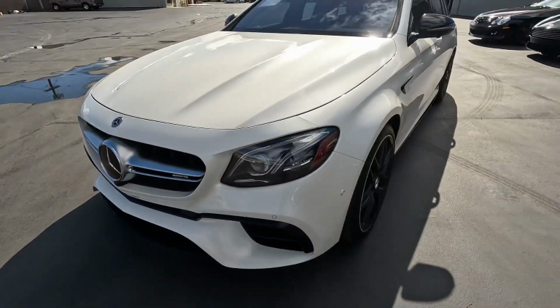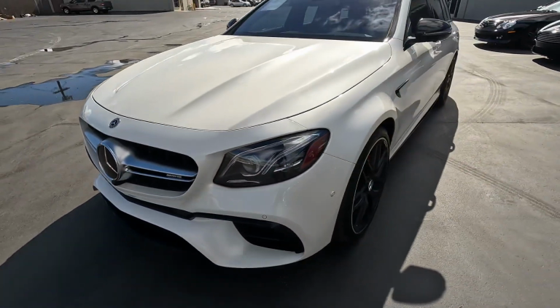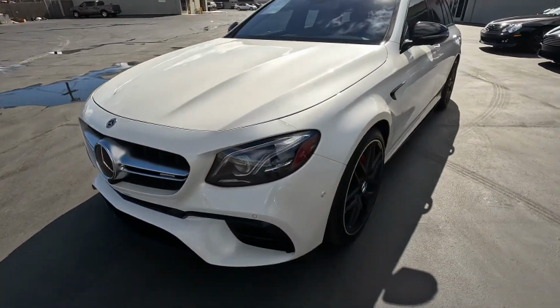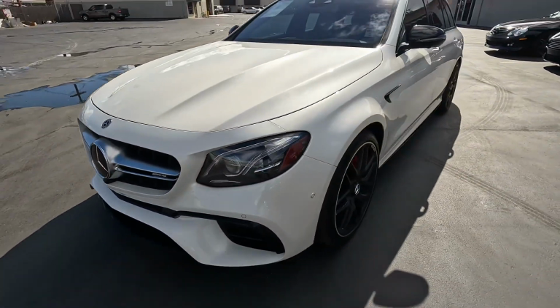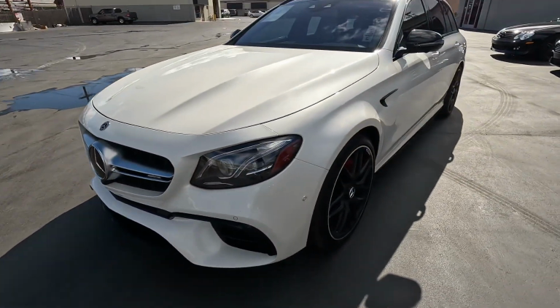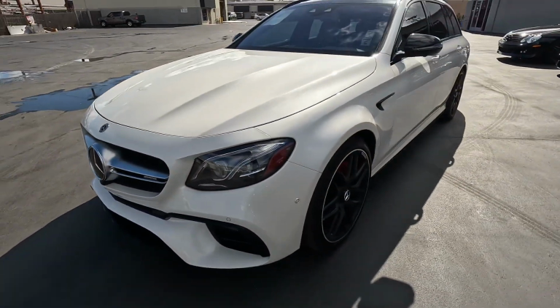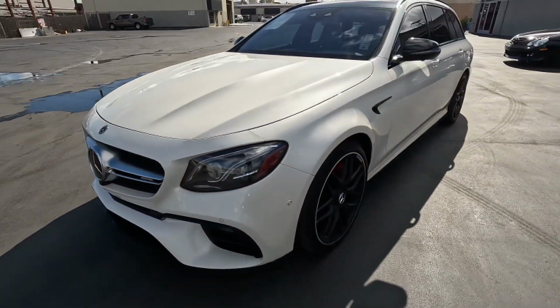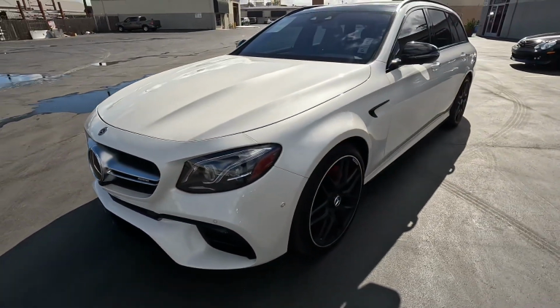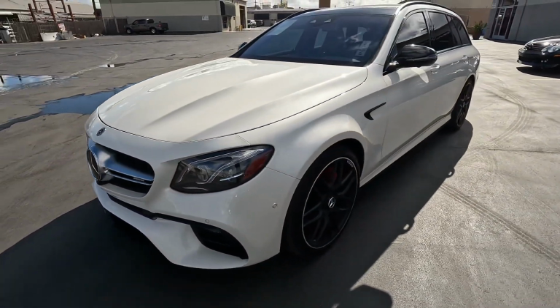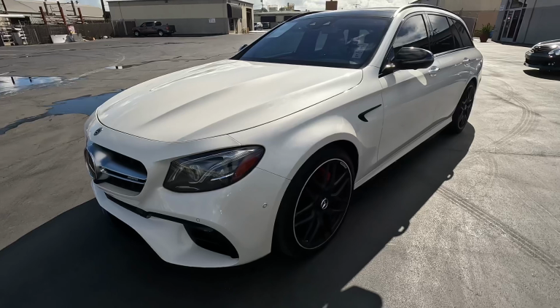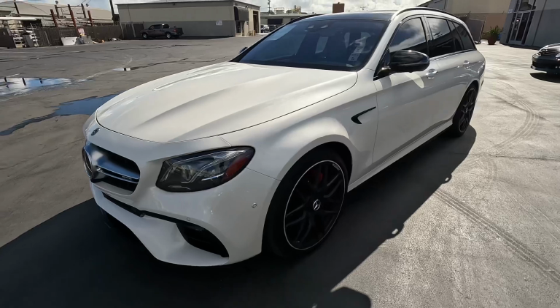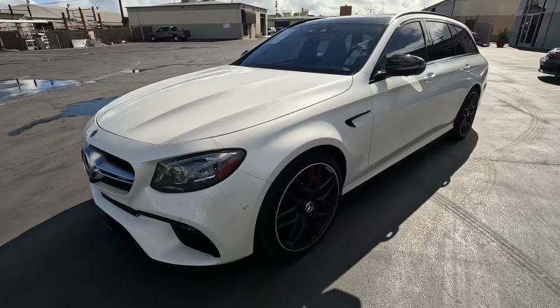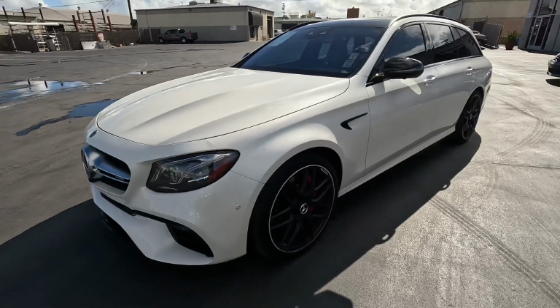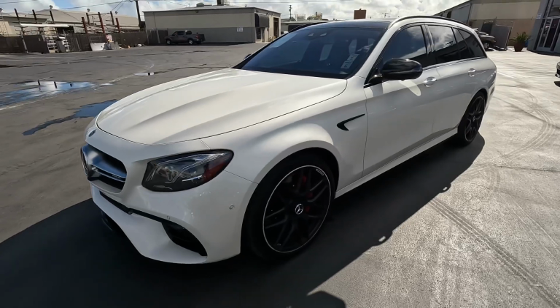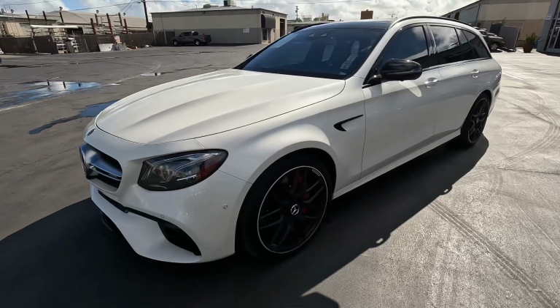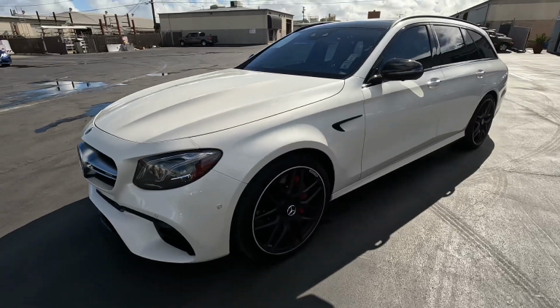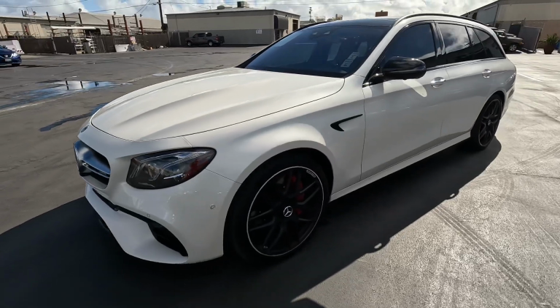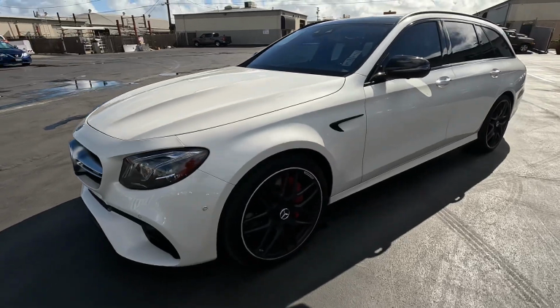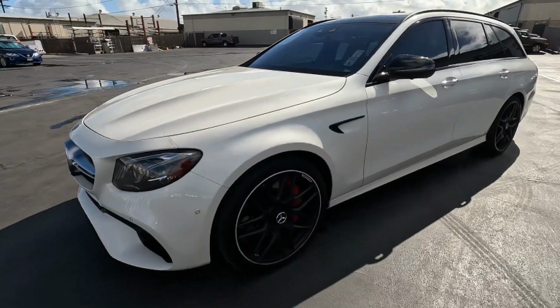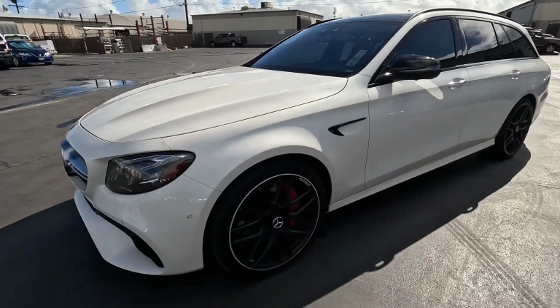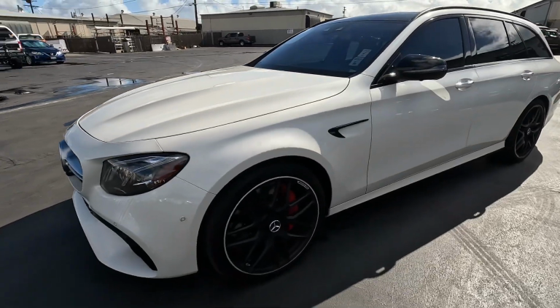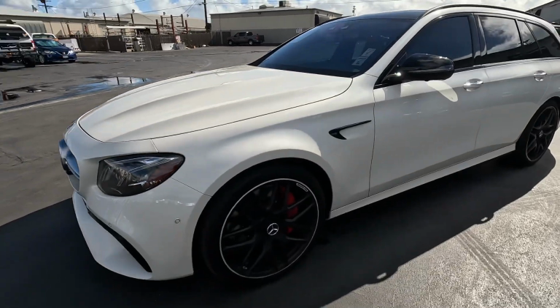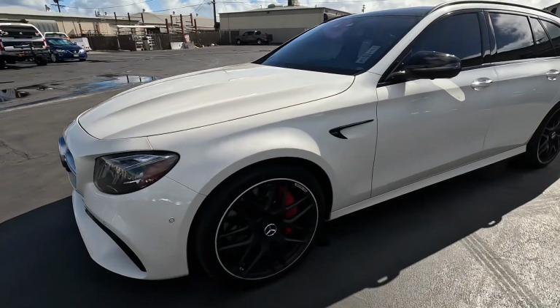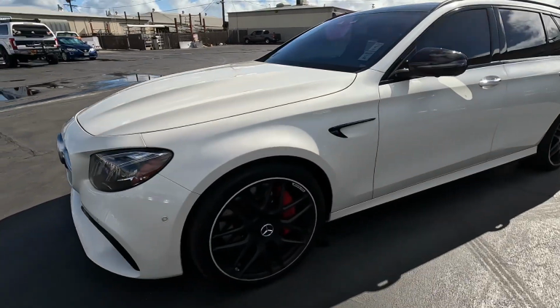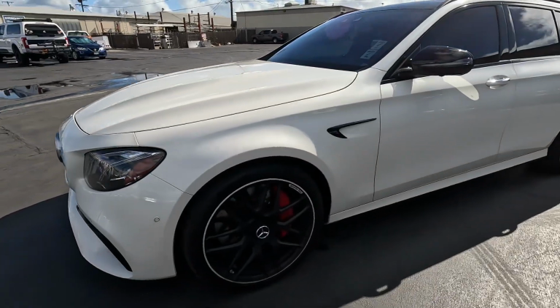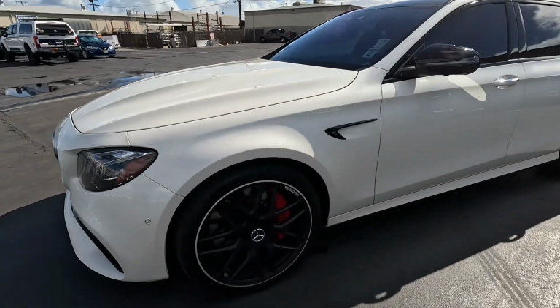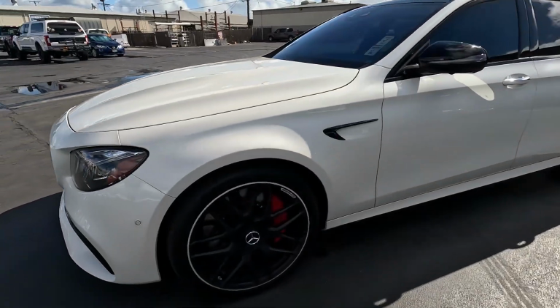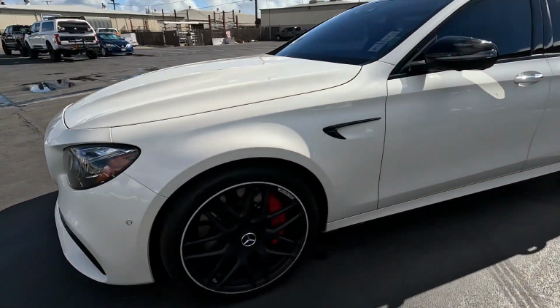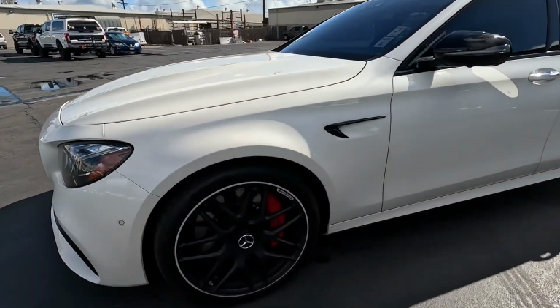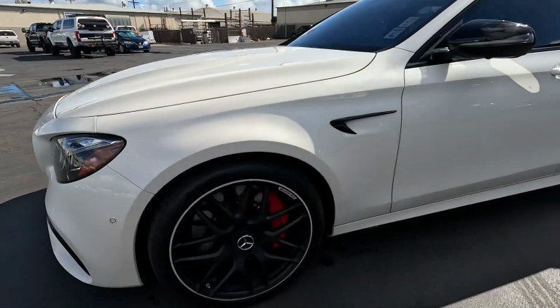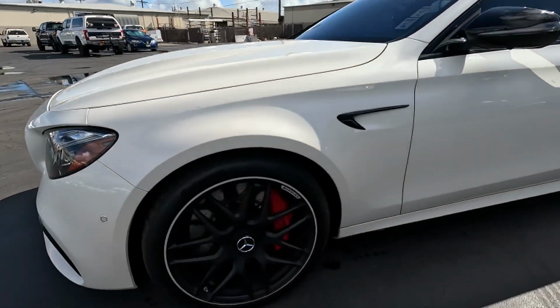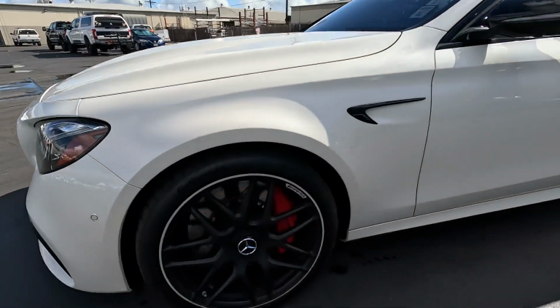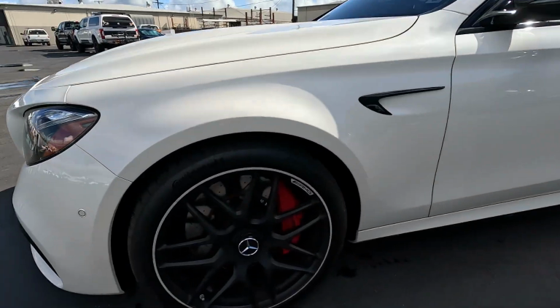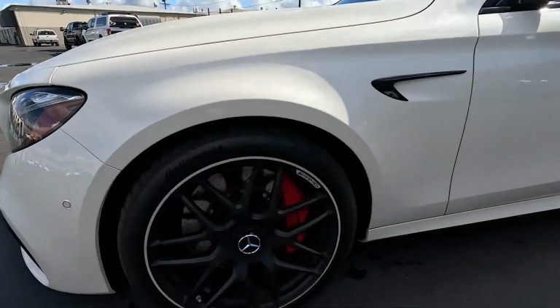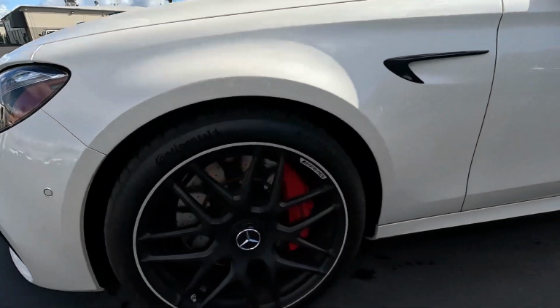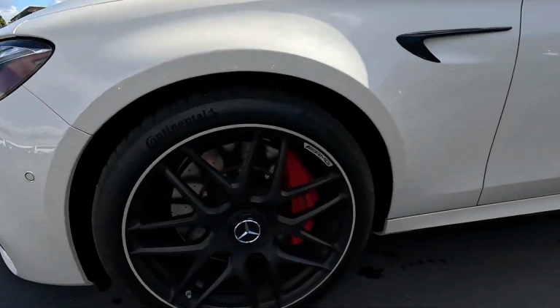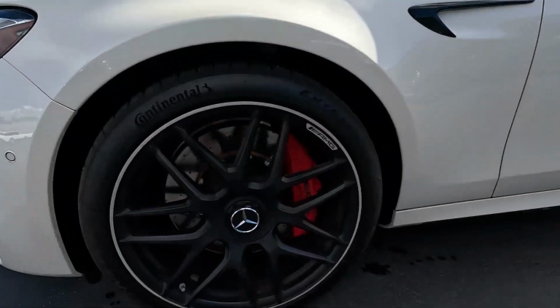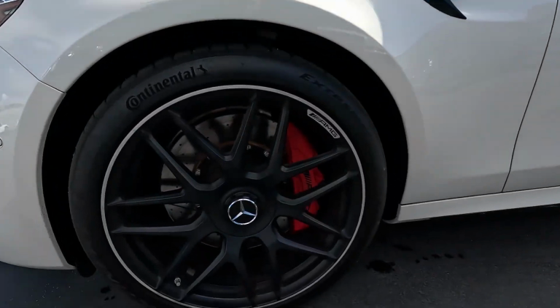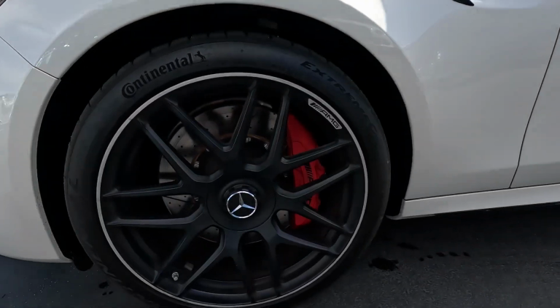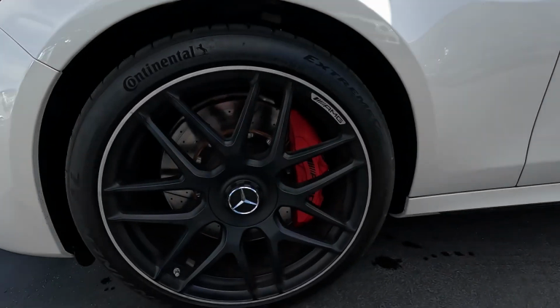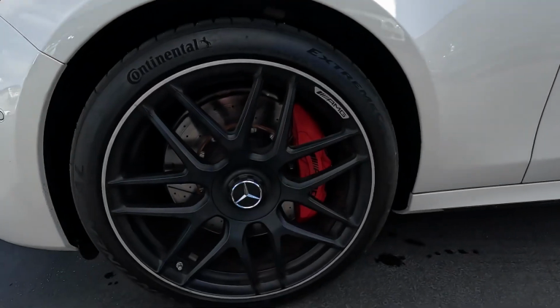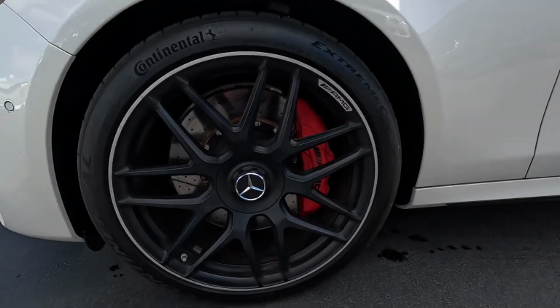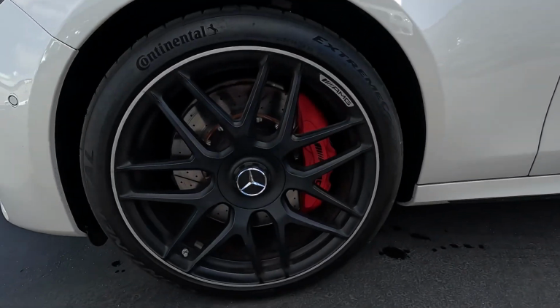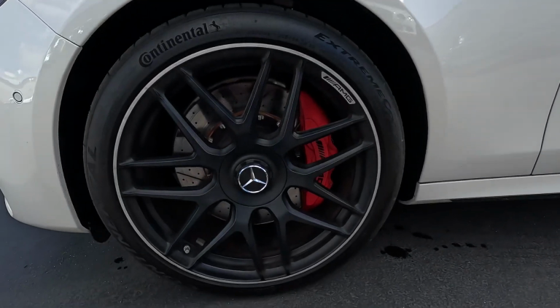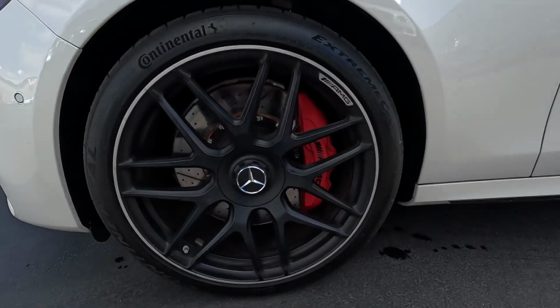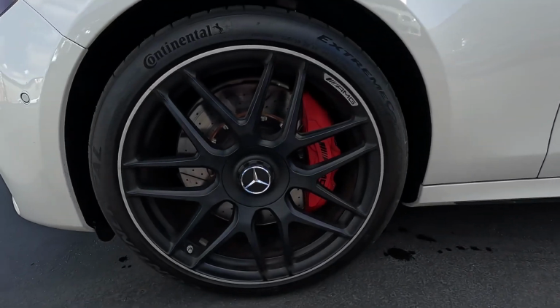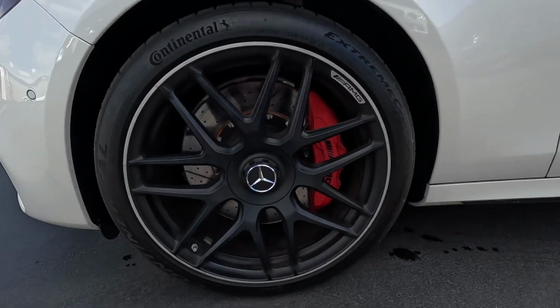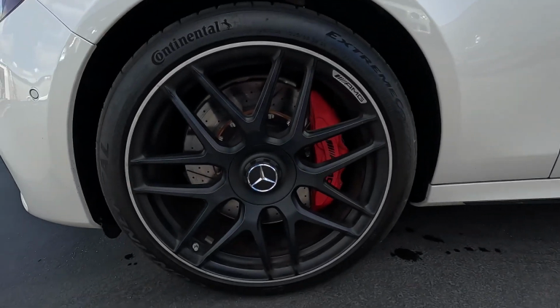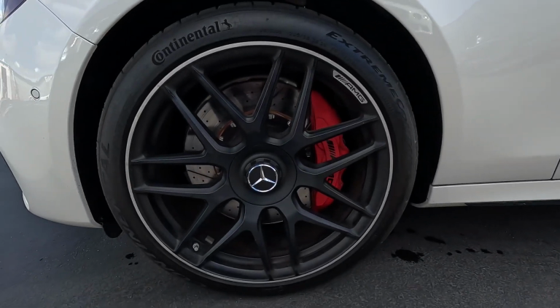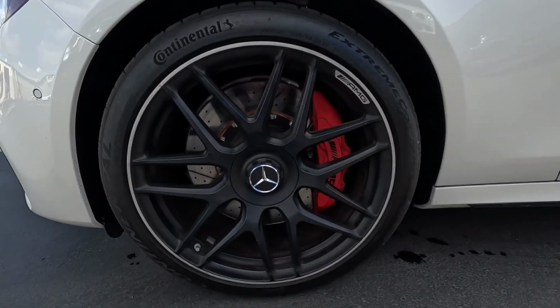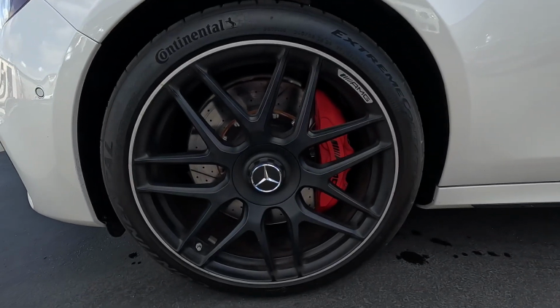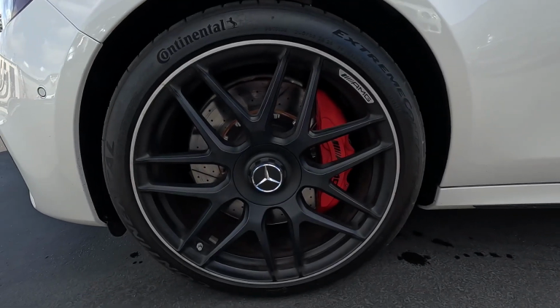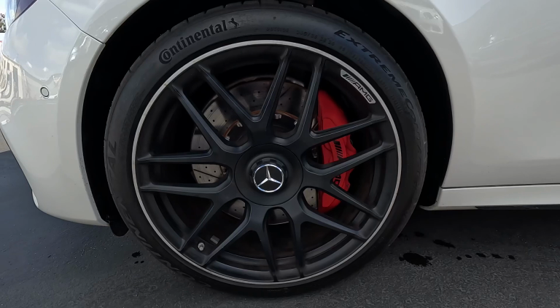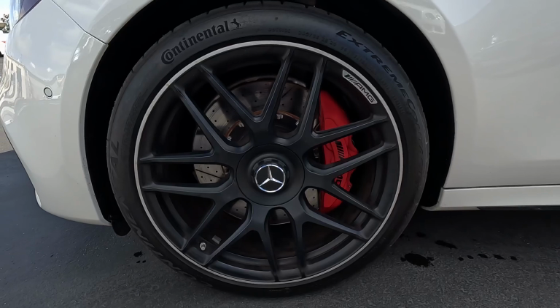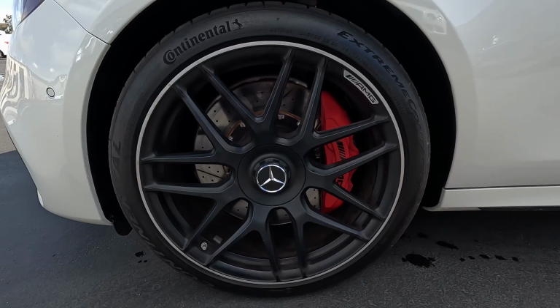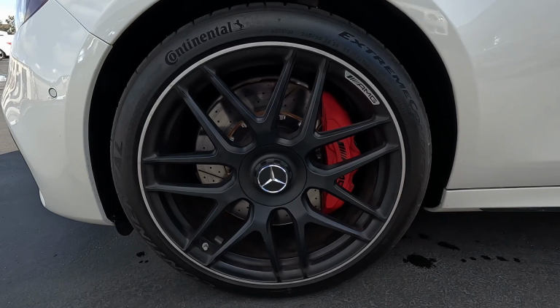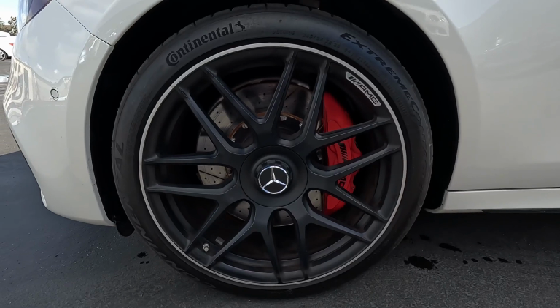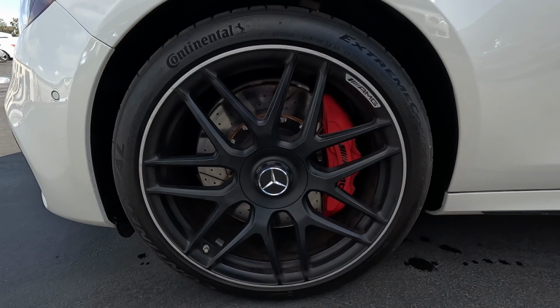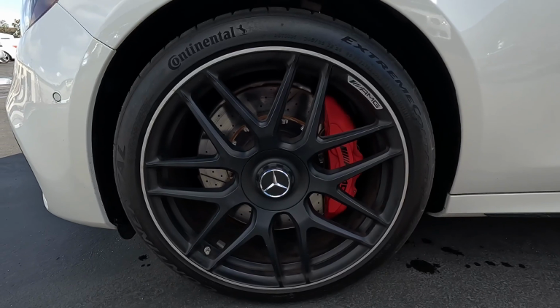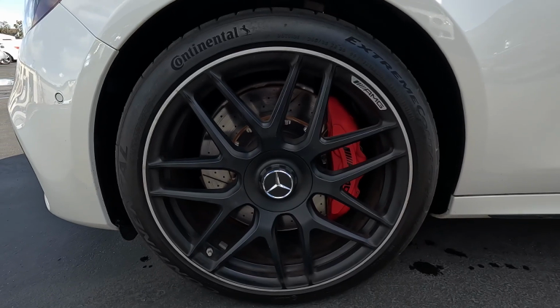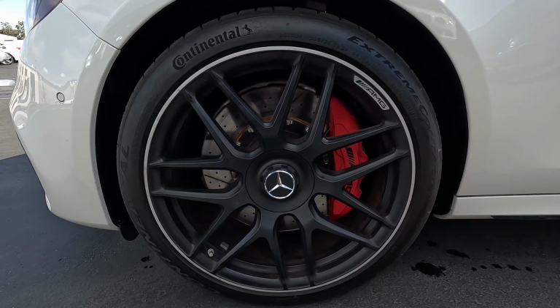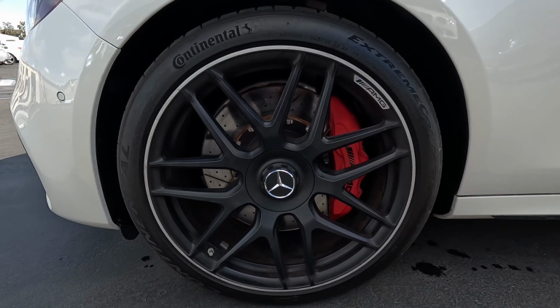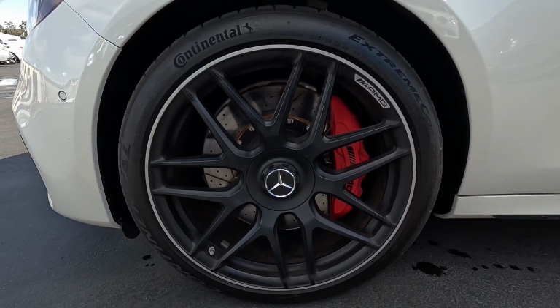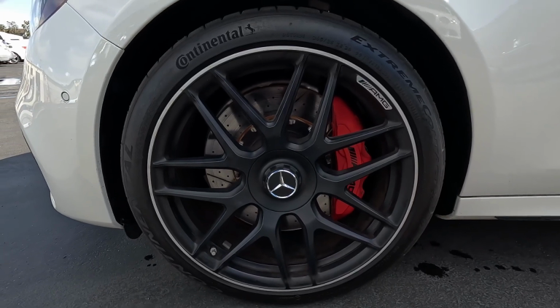Feel free to contact us to help set that up. Taking a look at the front wheels here — we do have Continental tires with a date code of 2022.